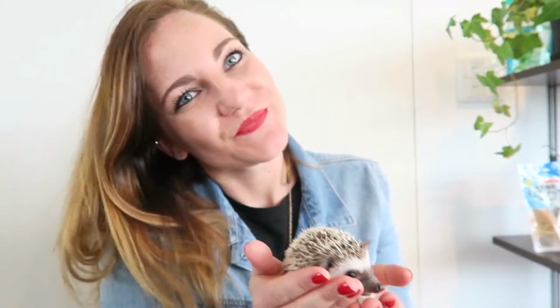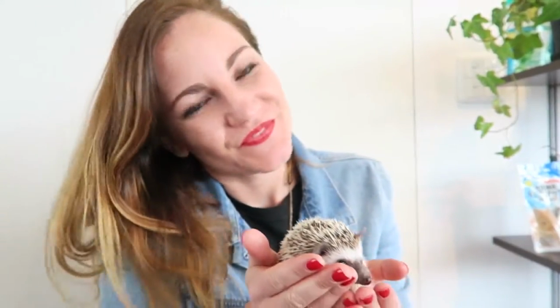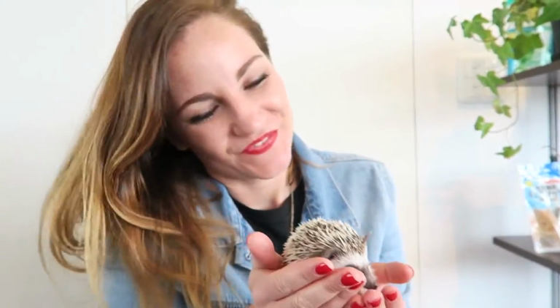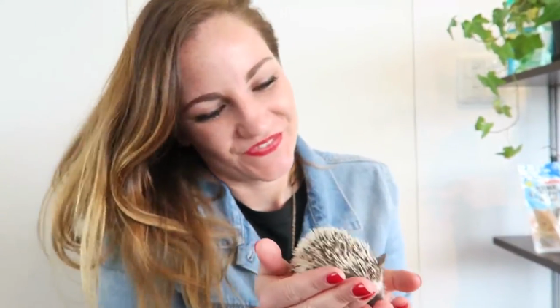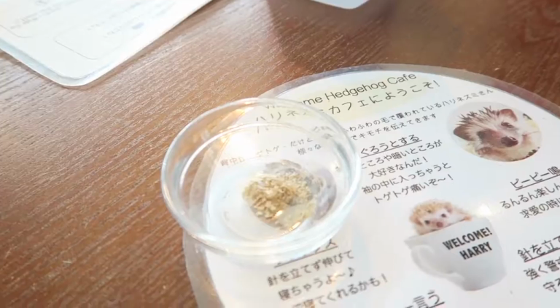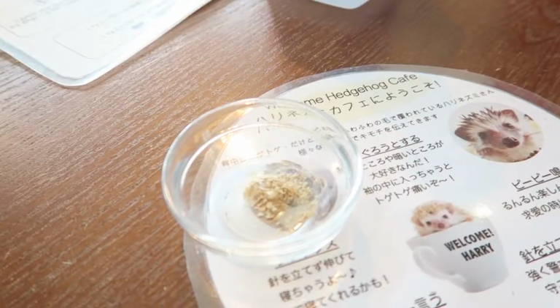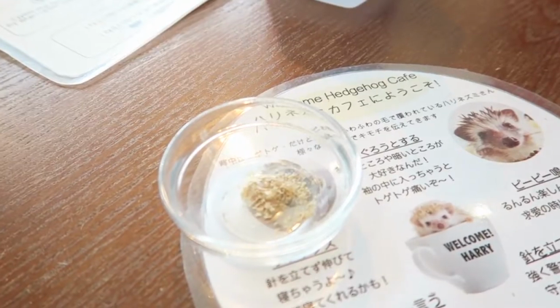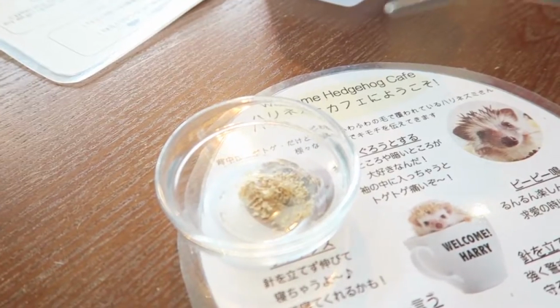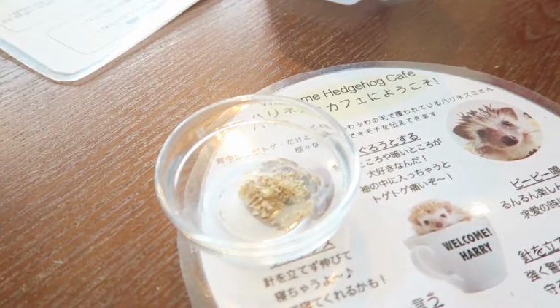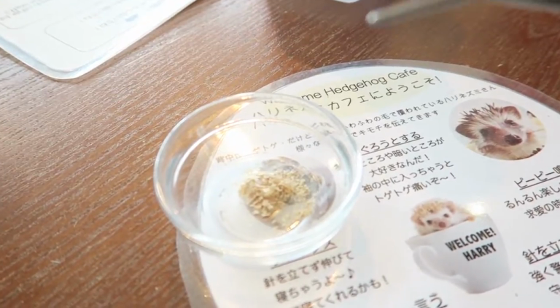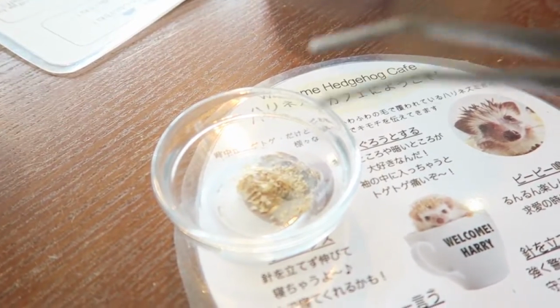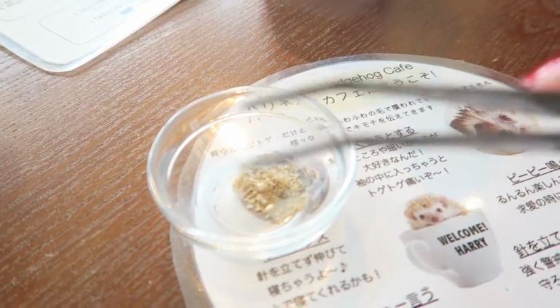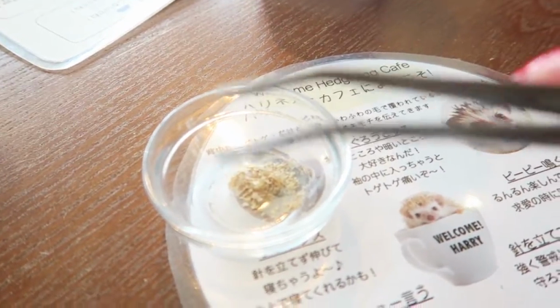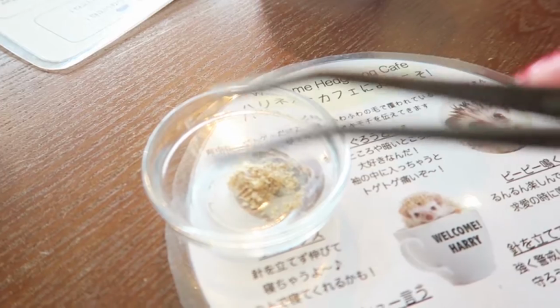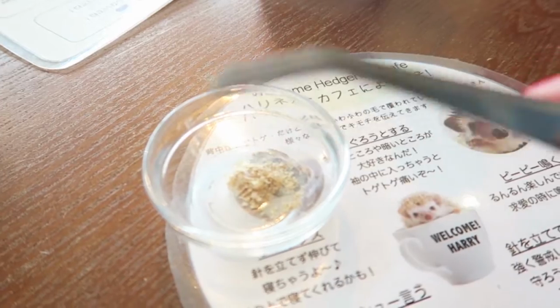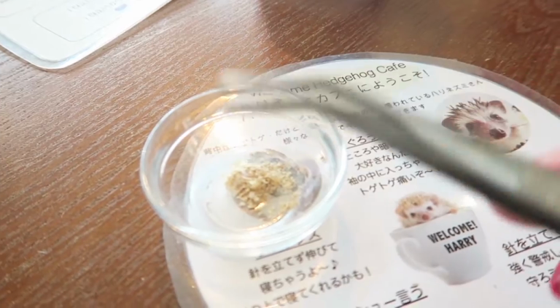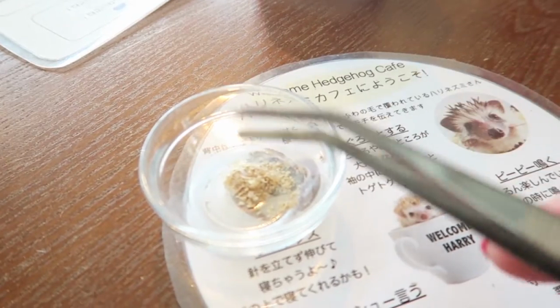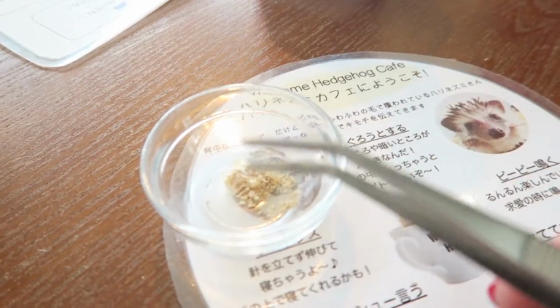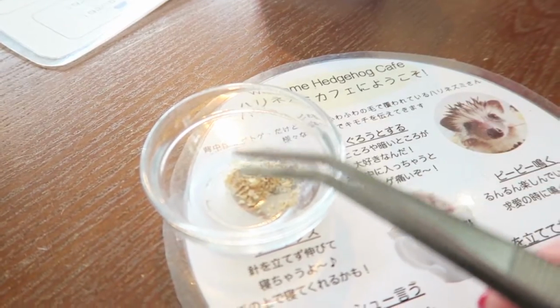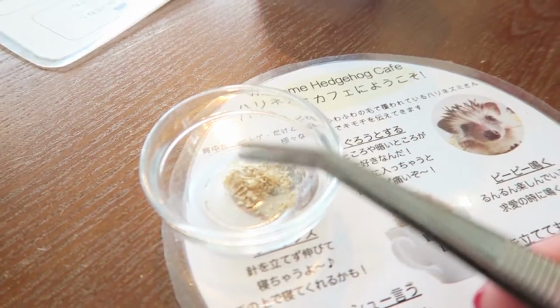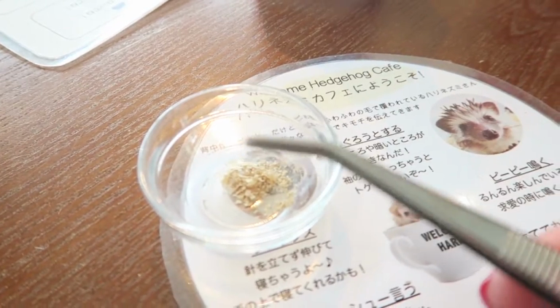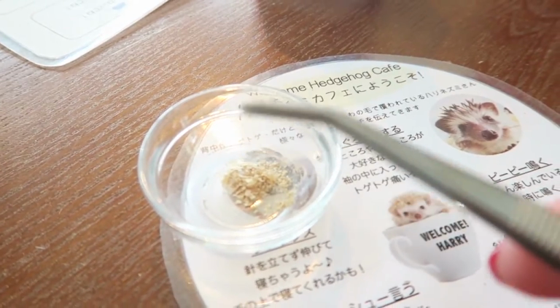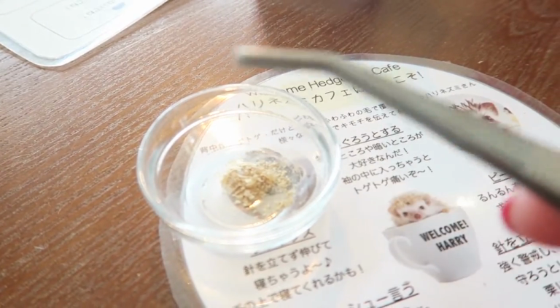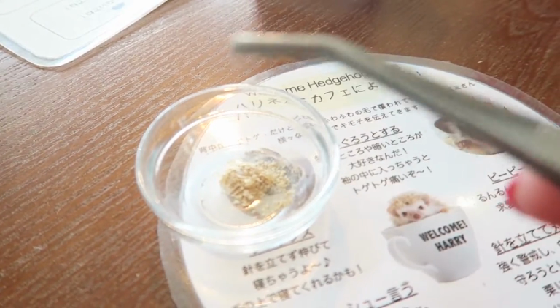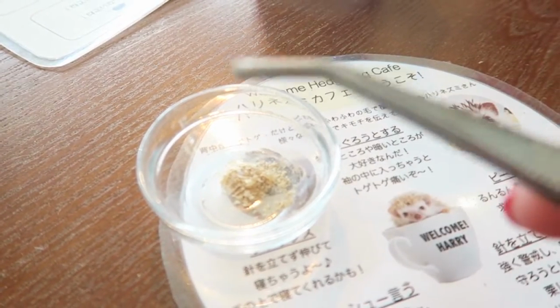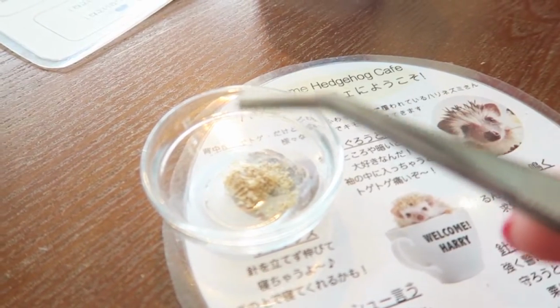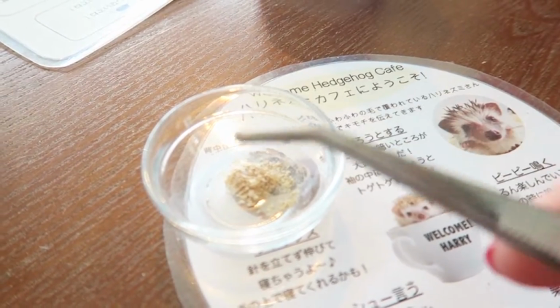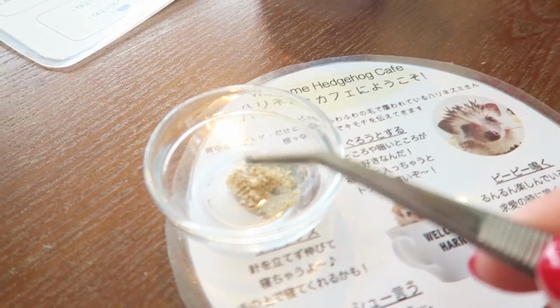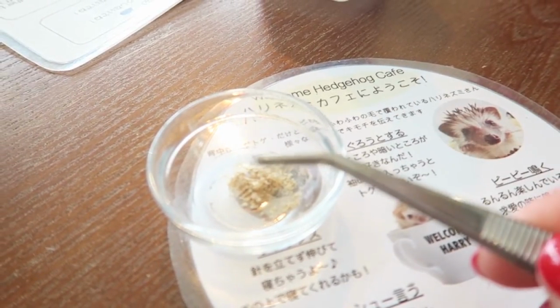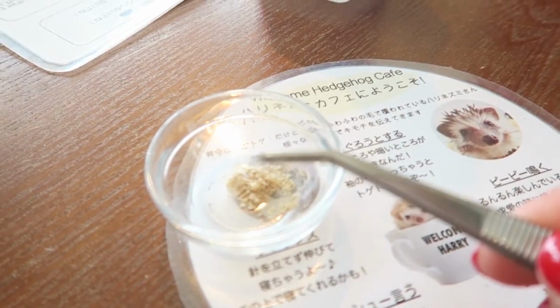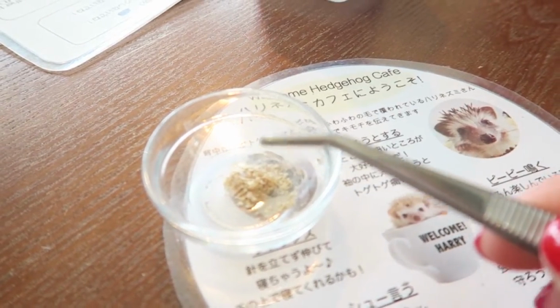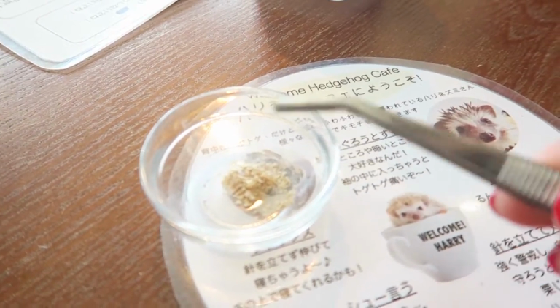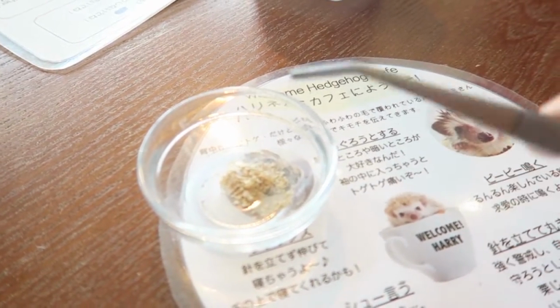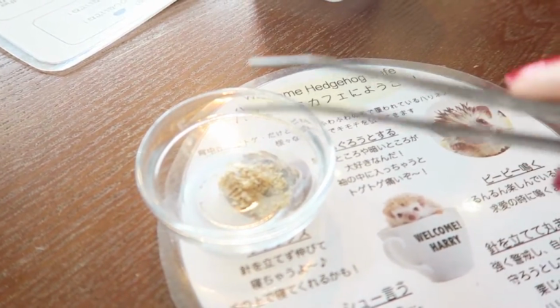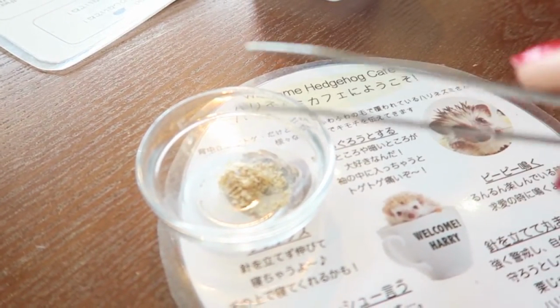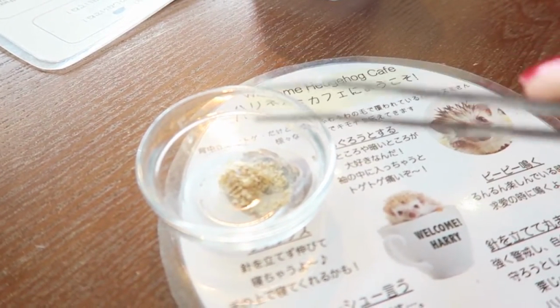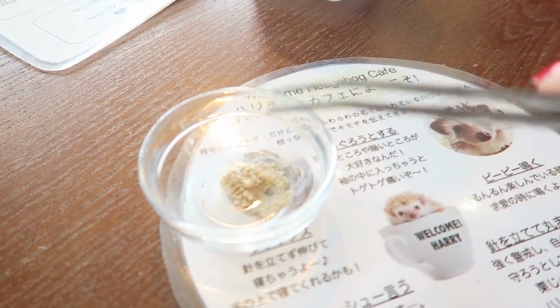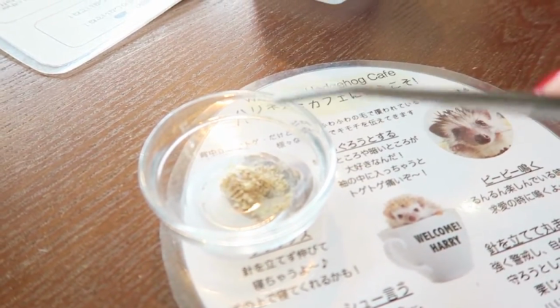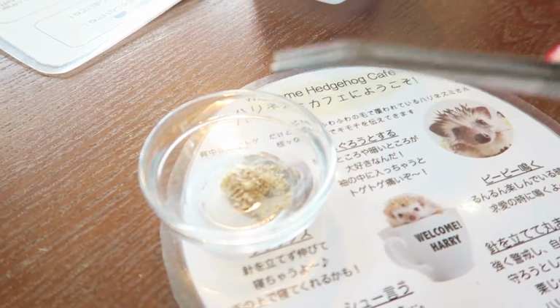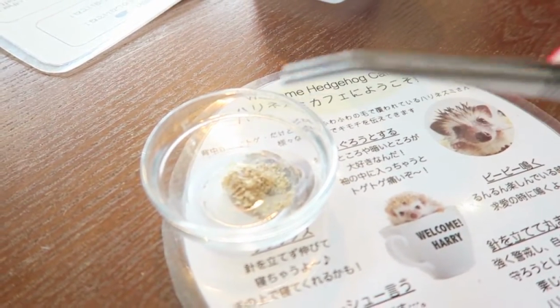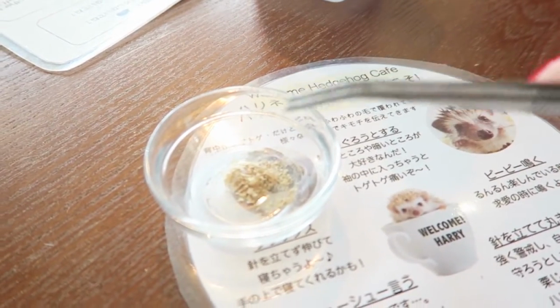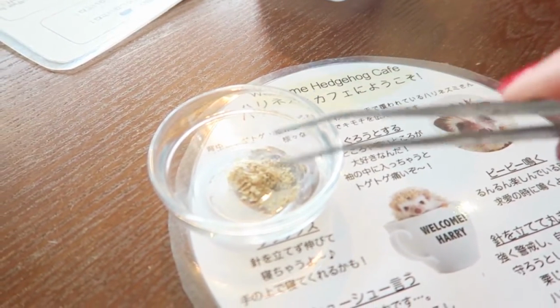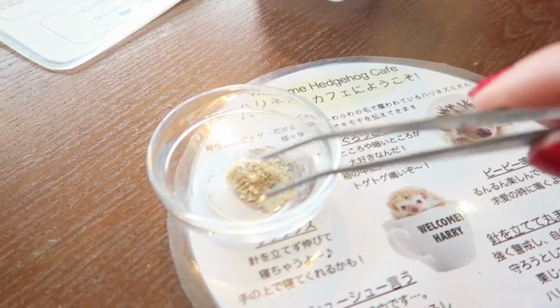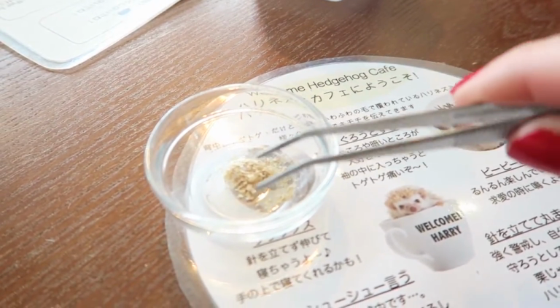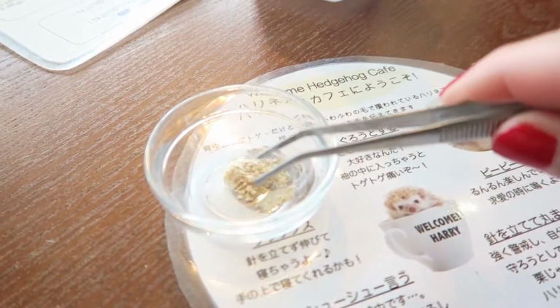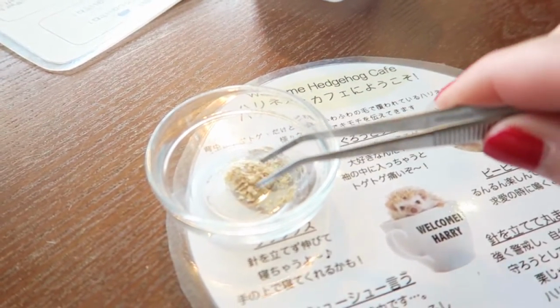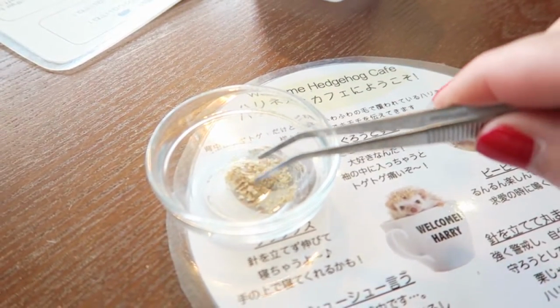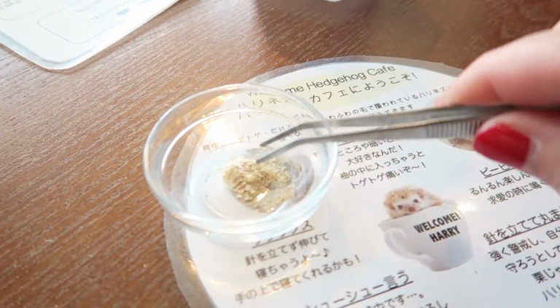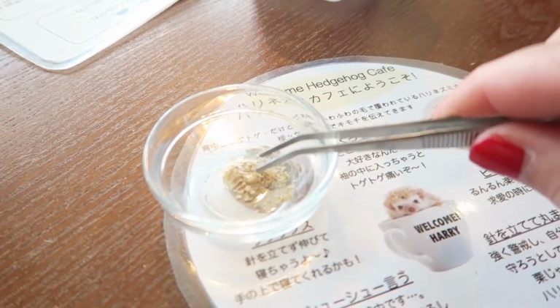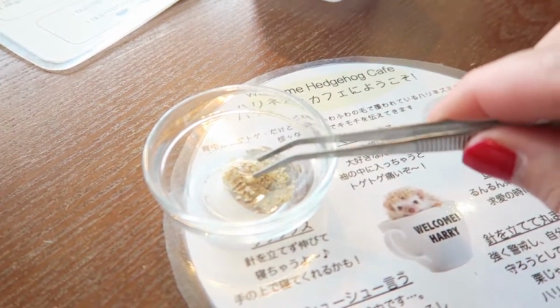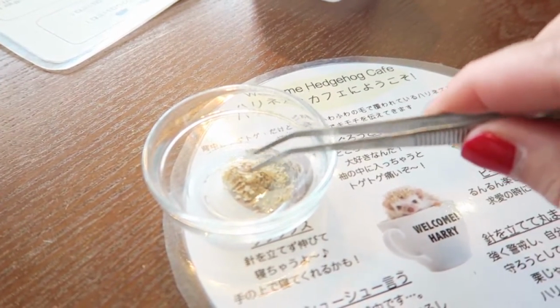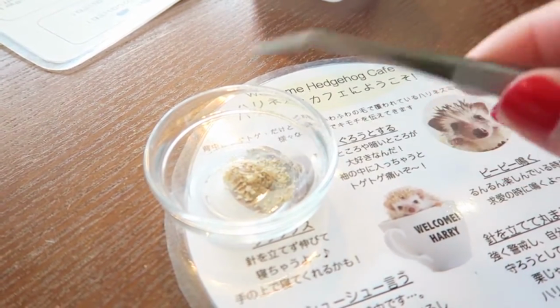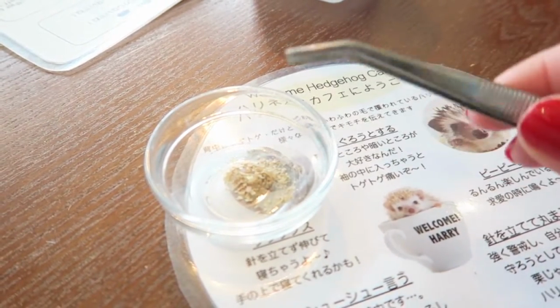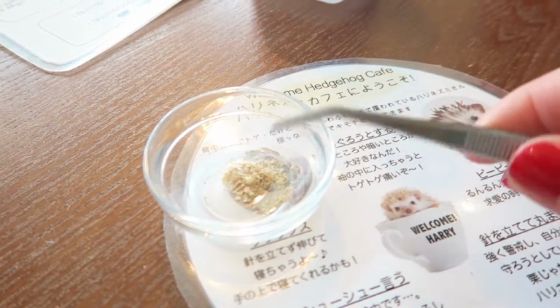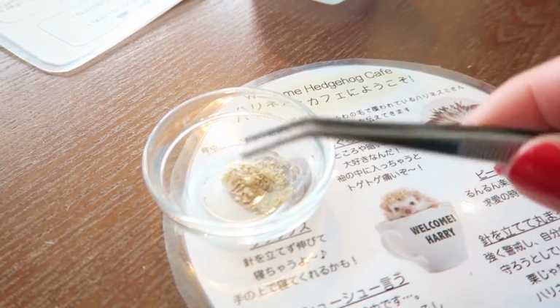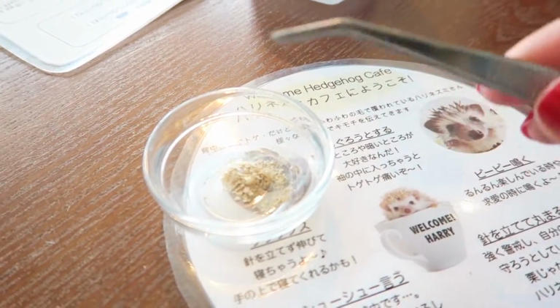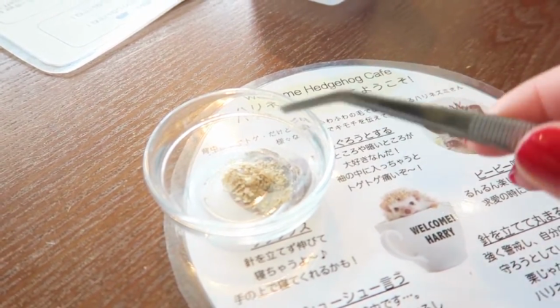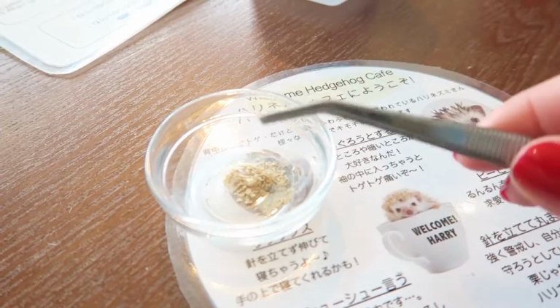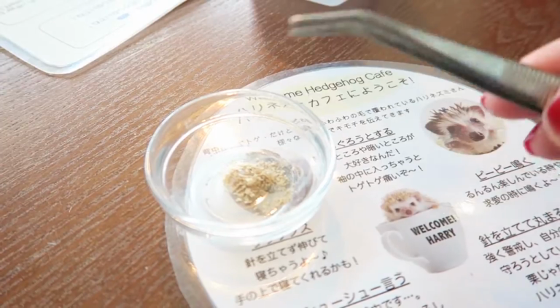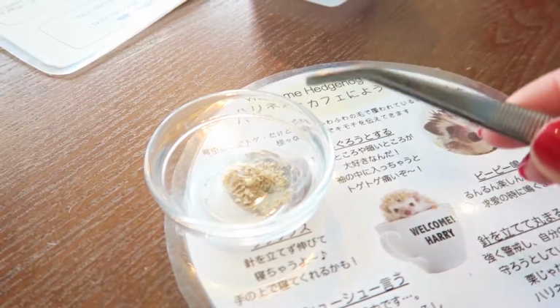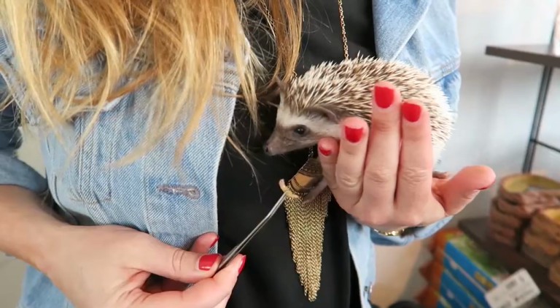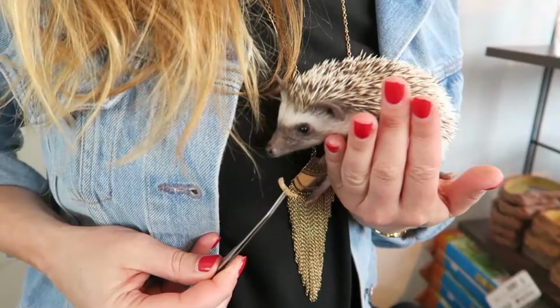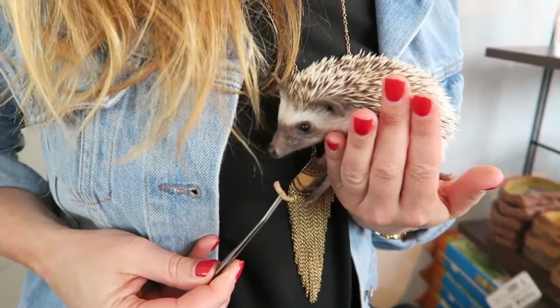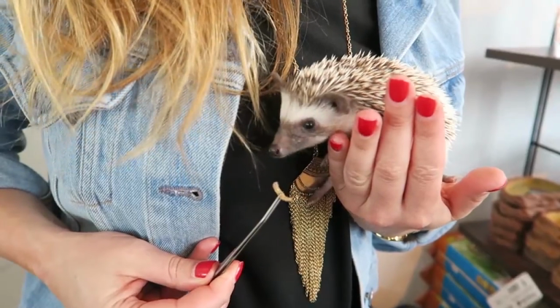And if you go to the Hedgehog Cafe, you get this tweezer, and you can feed them the worms with the tweezer. It's super cute.